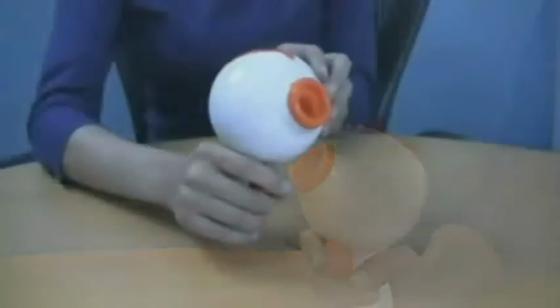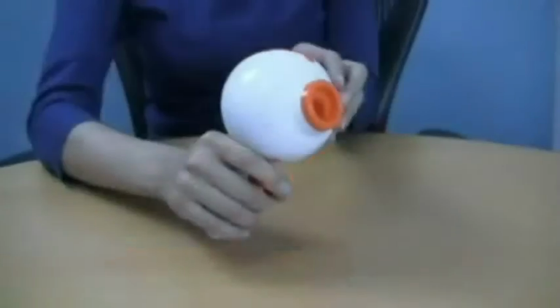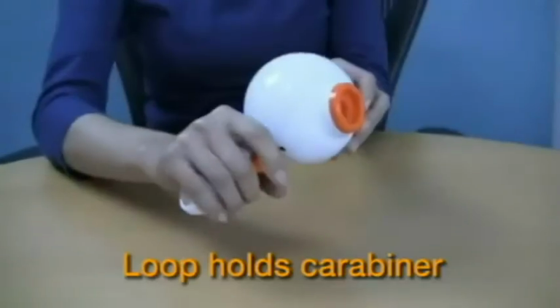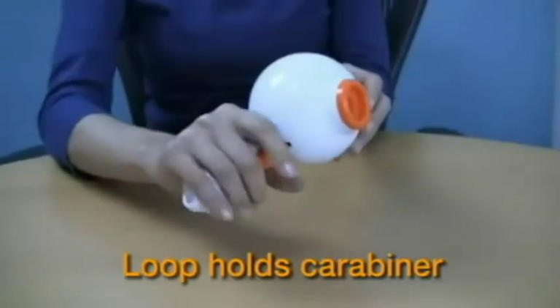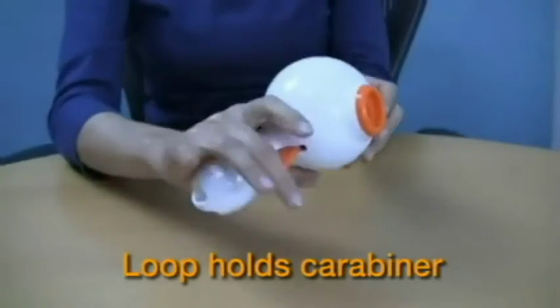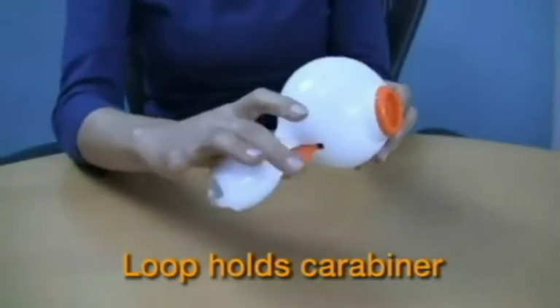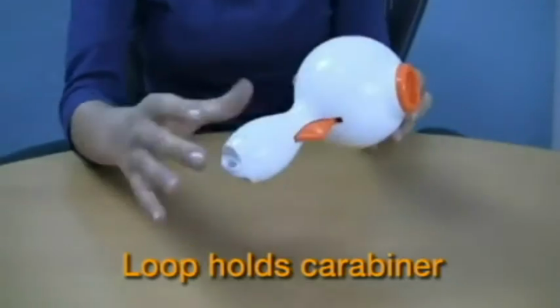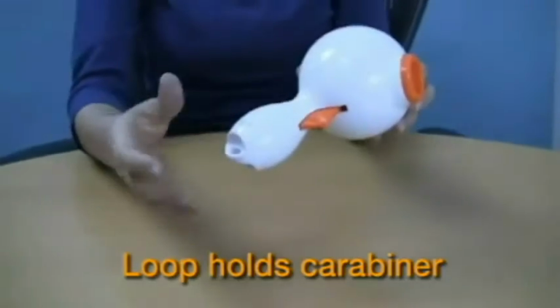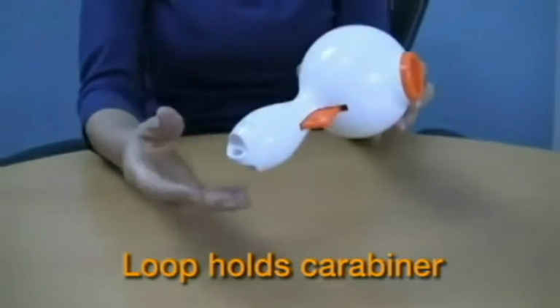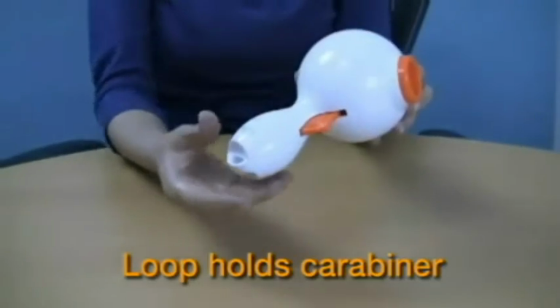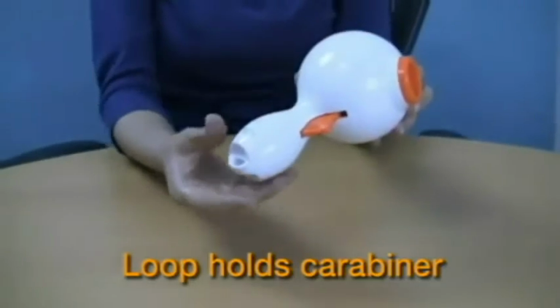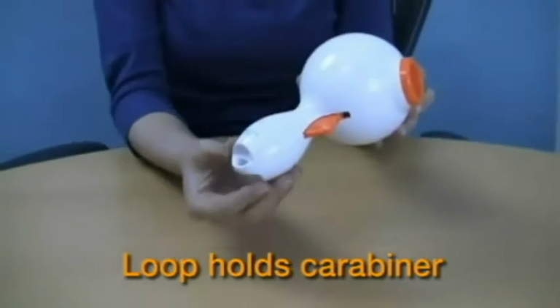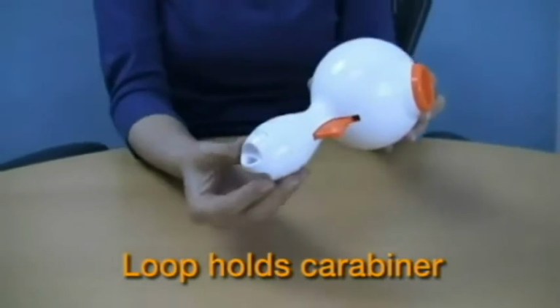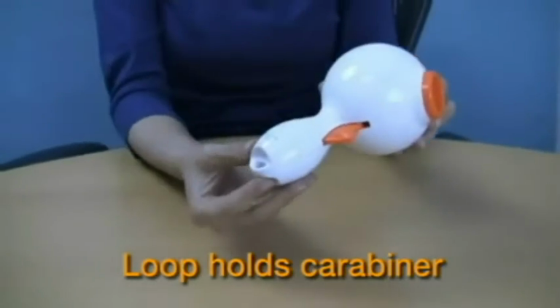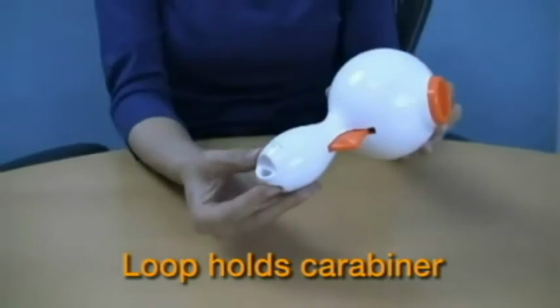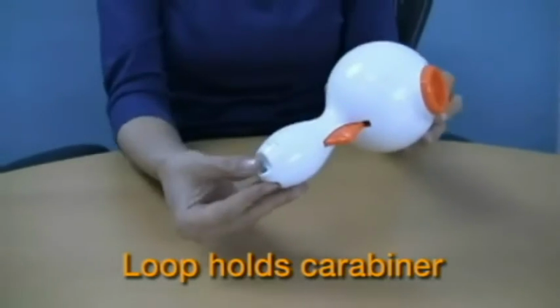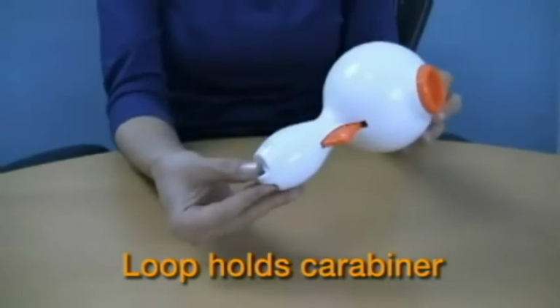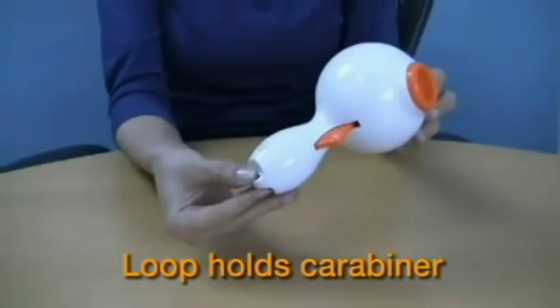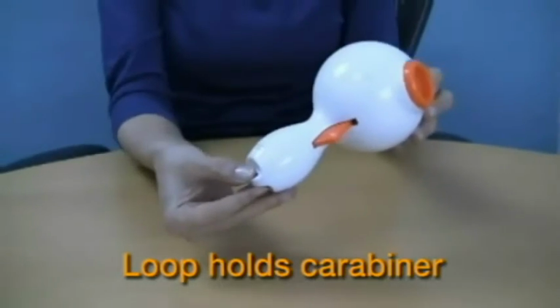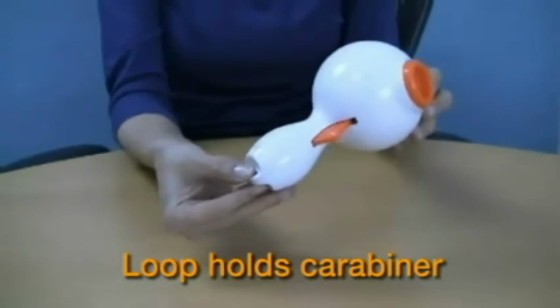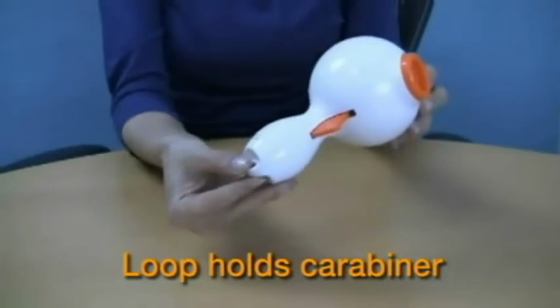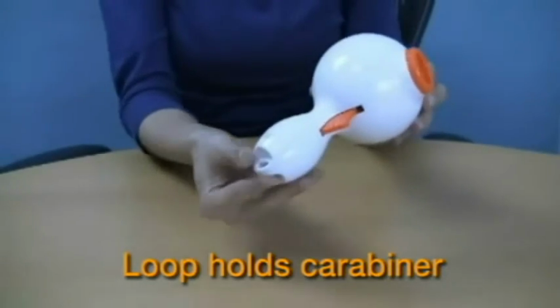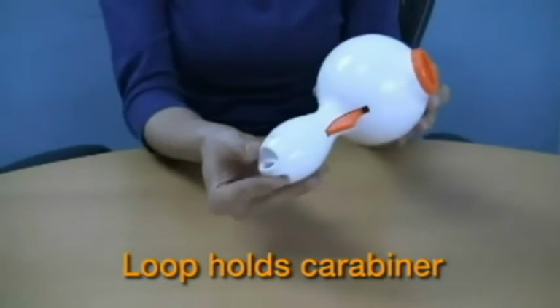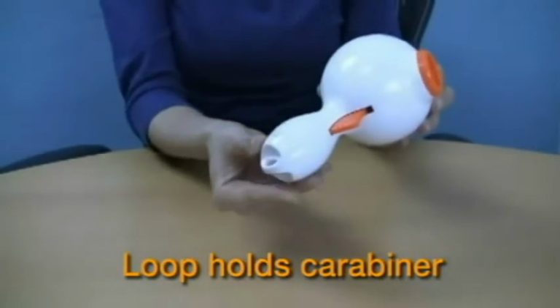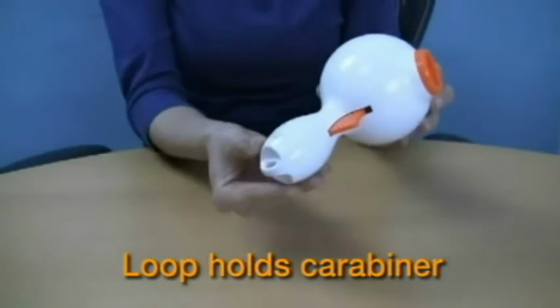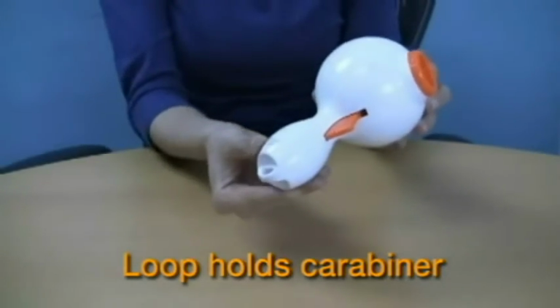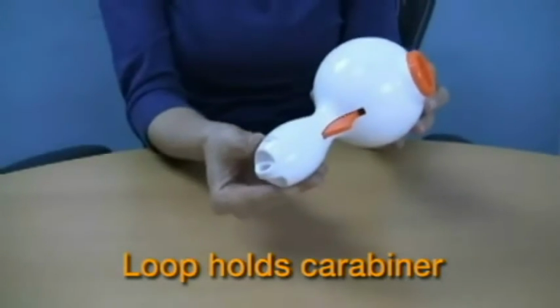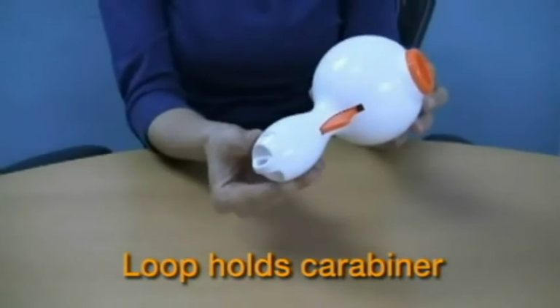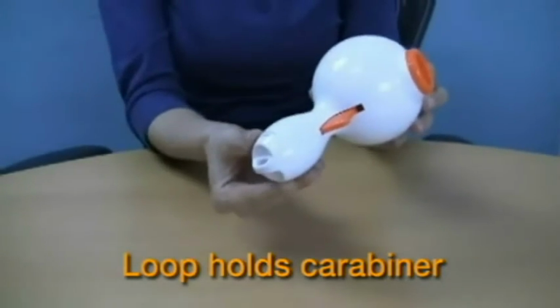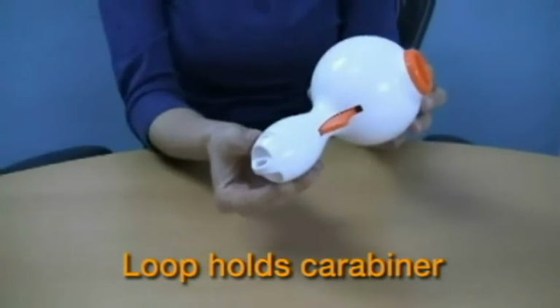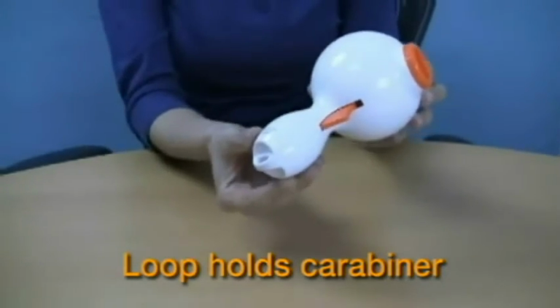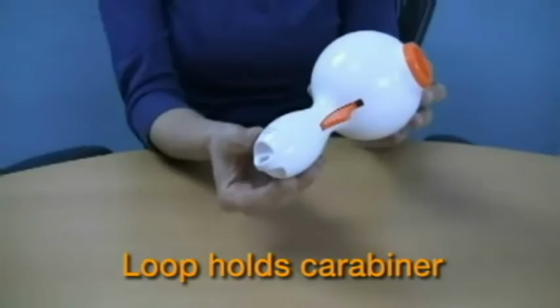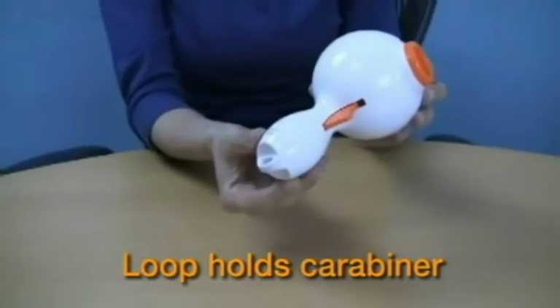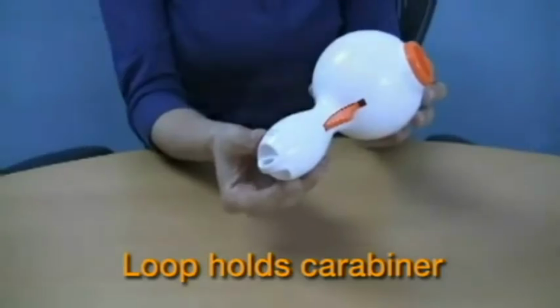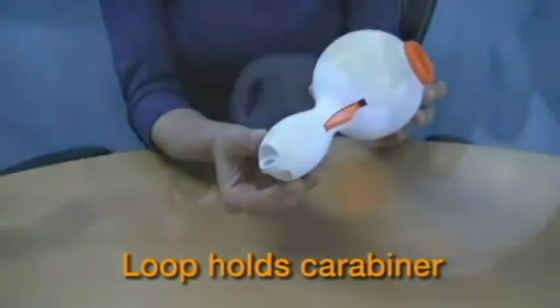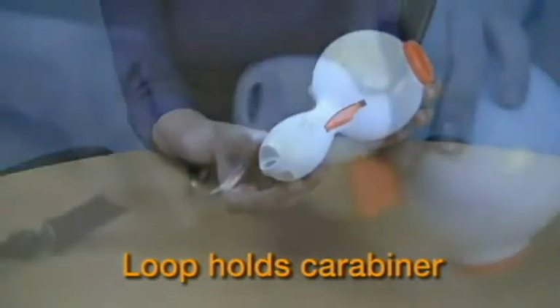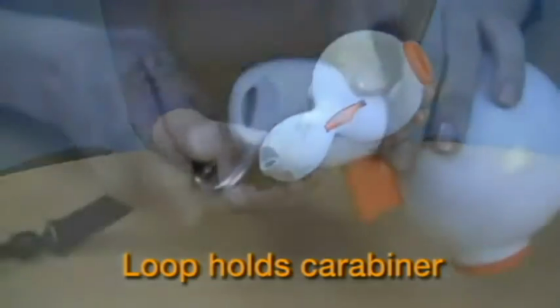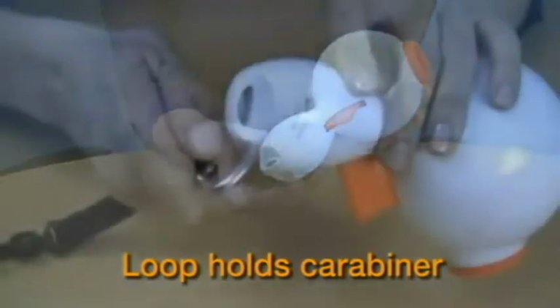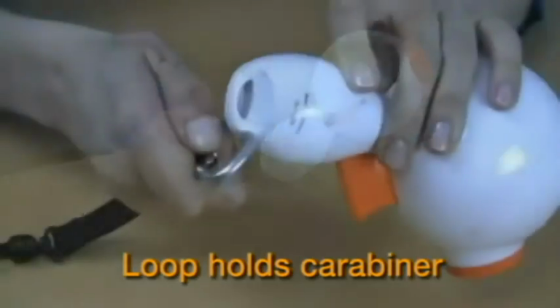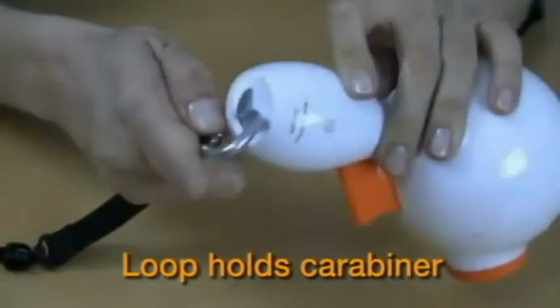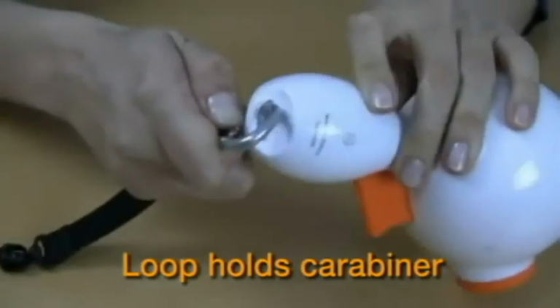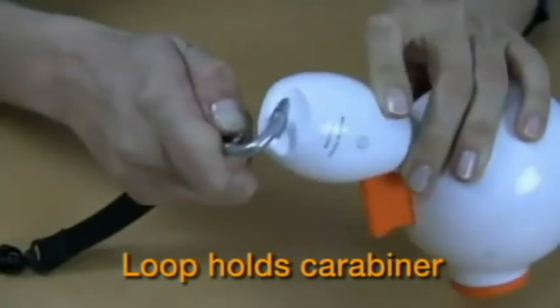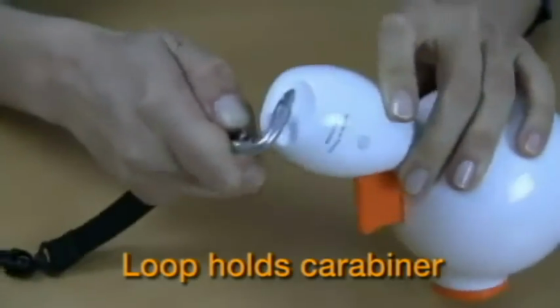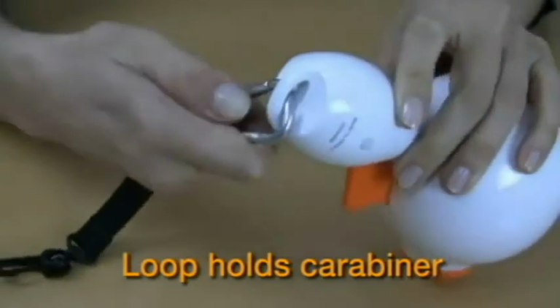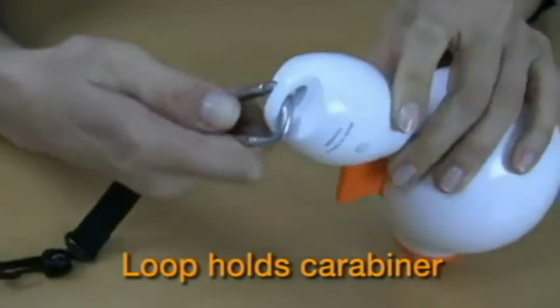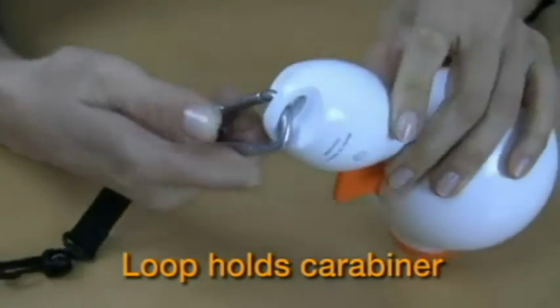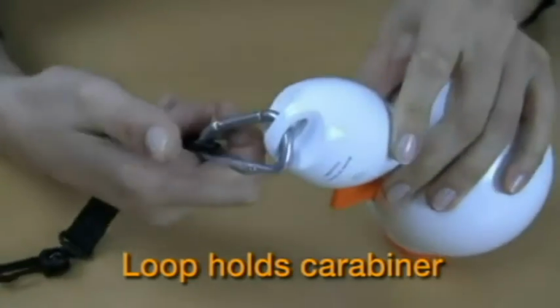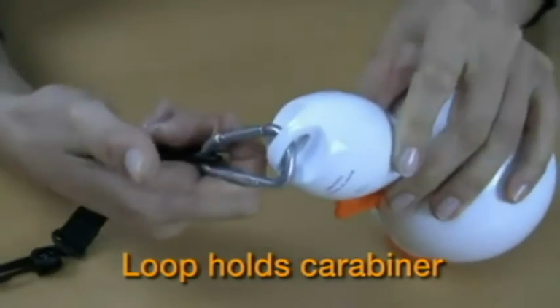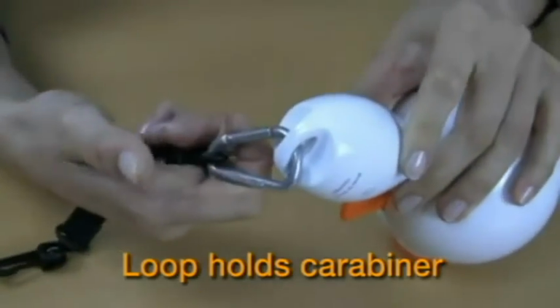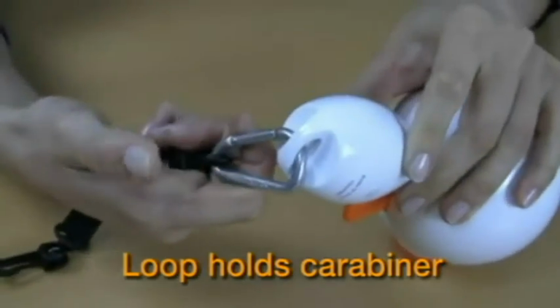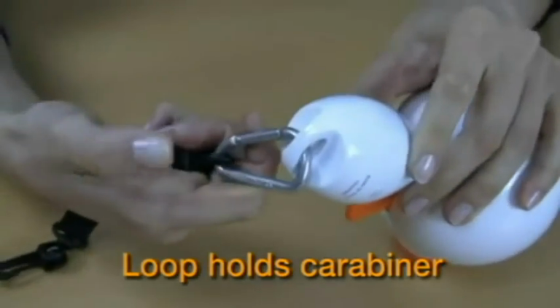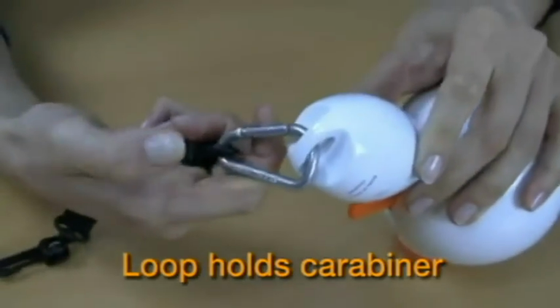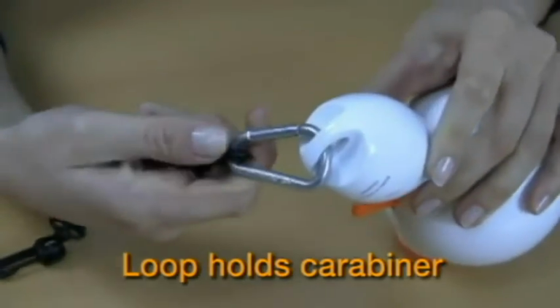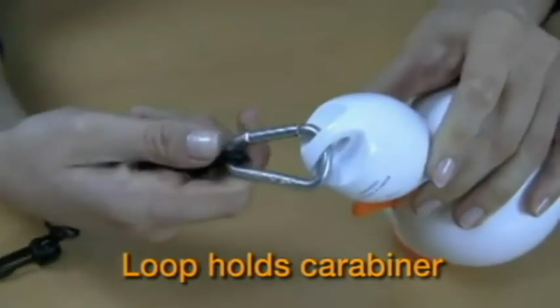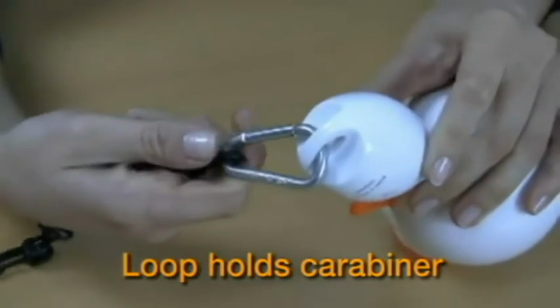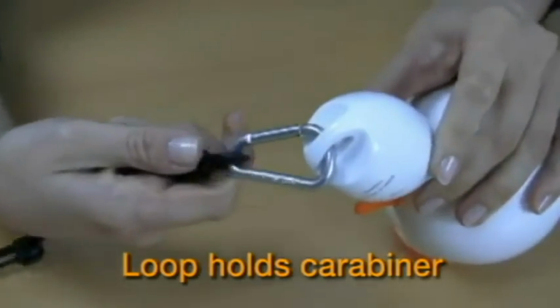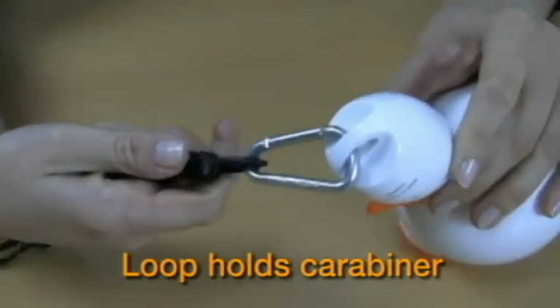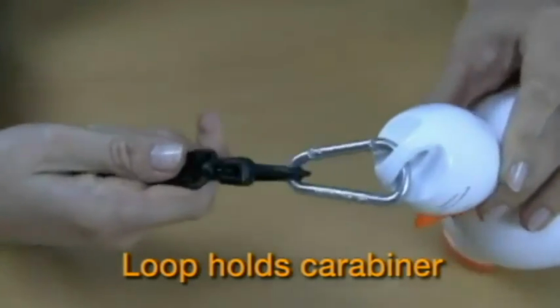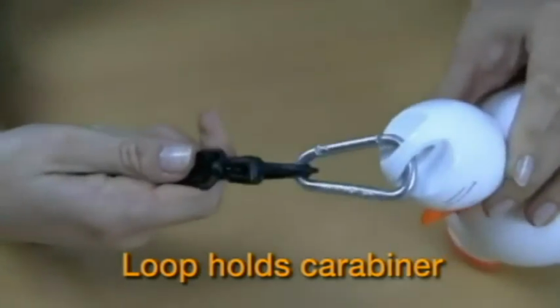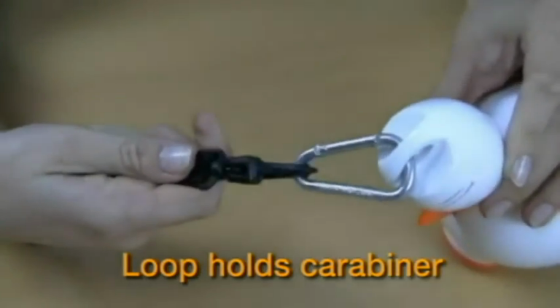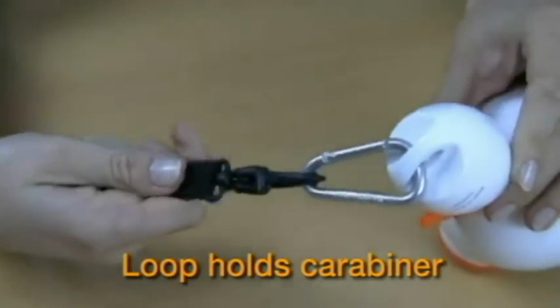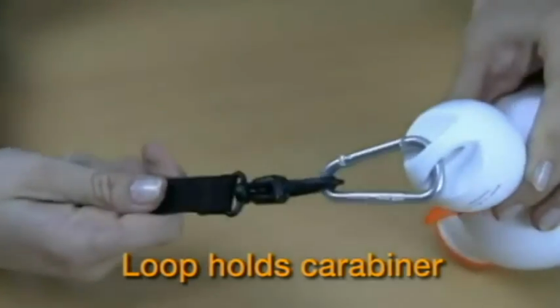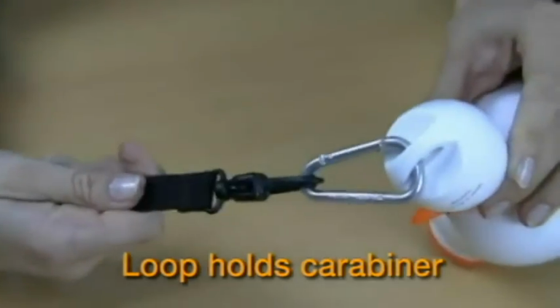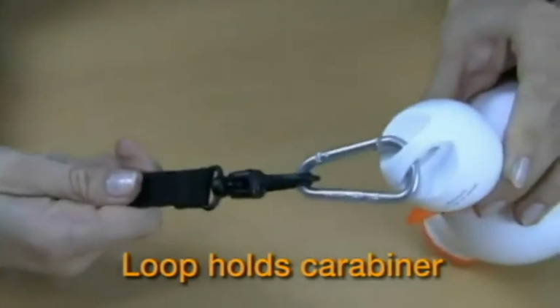The treat launcher also features a loop in the ergonomic handle to hold a carabiner or a wrist strap for convenient portability.